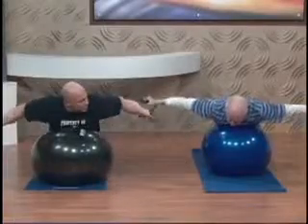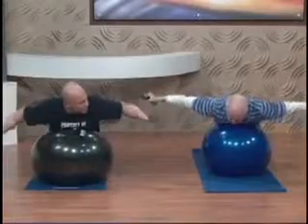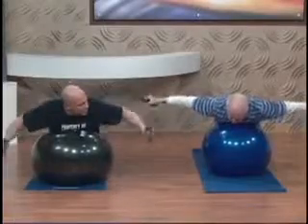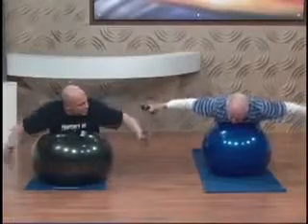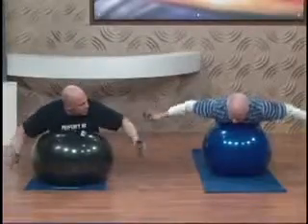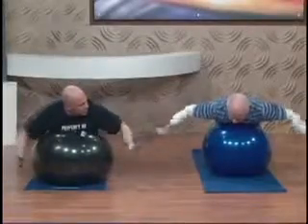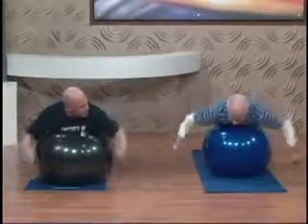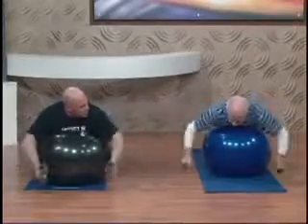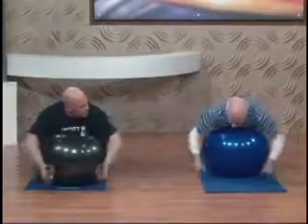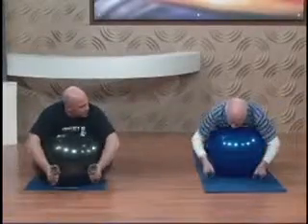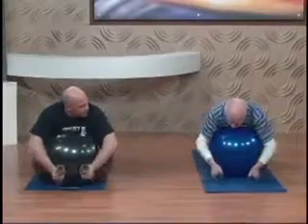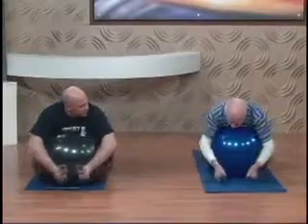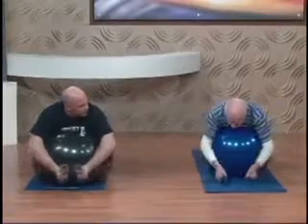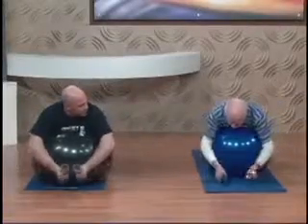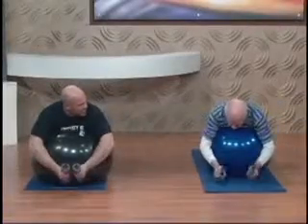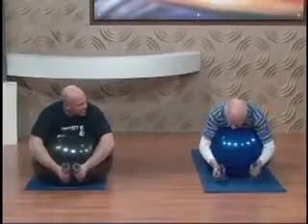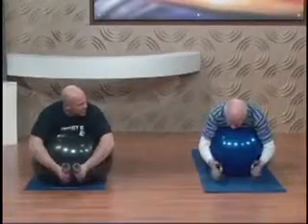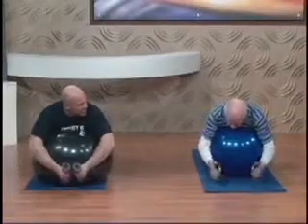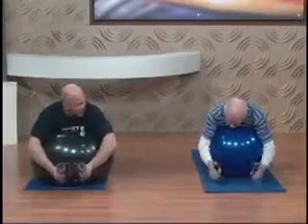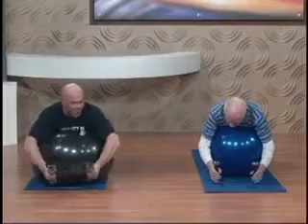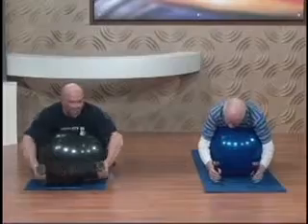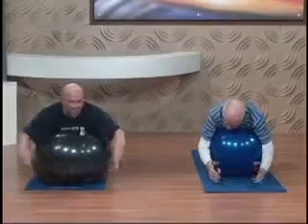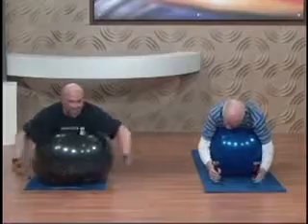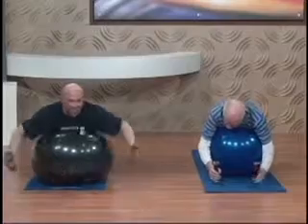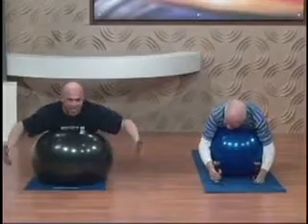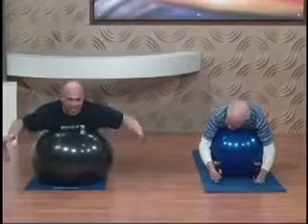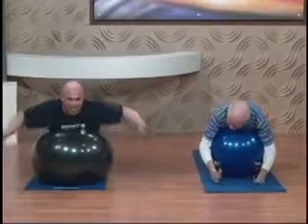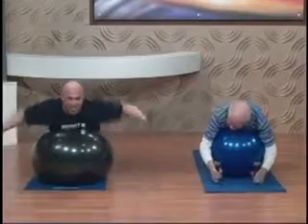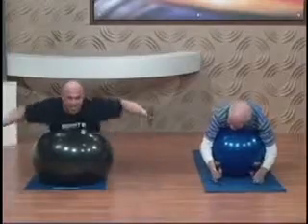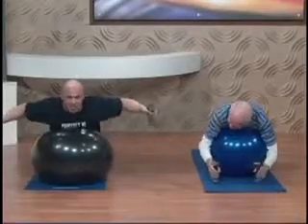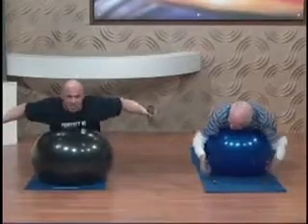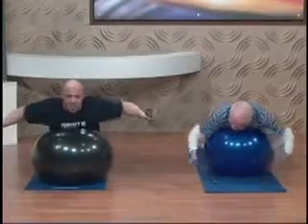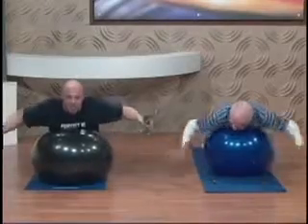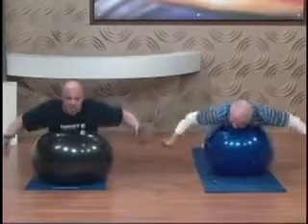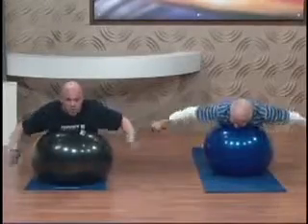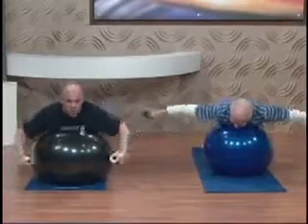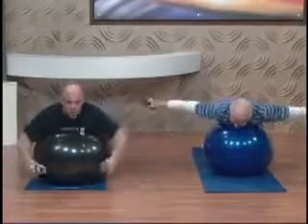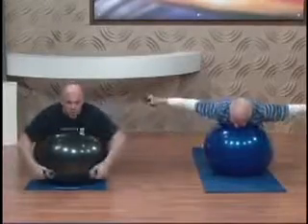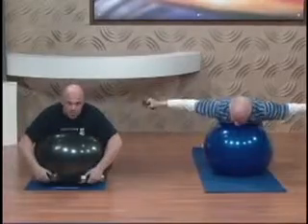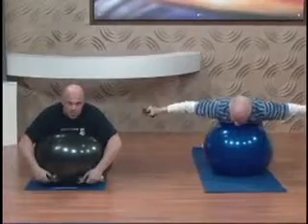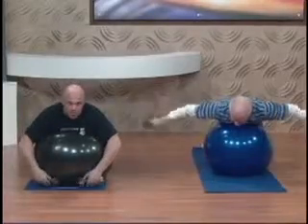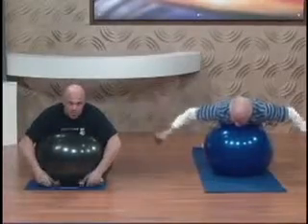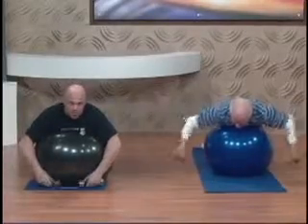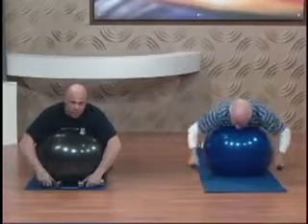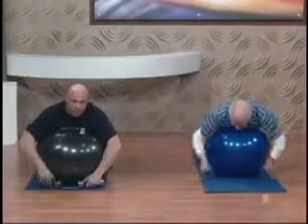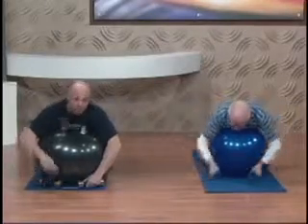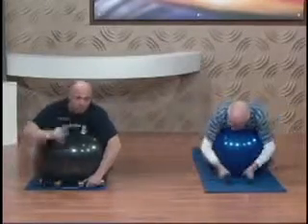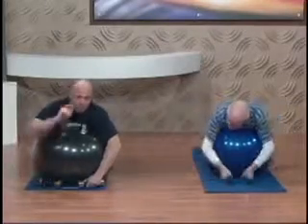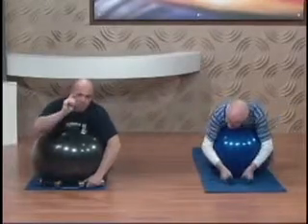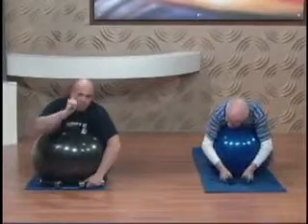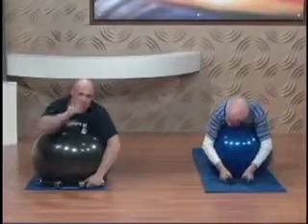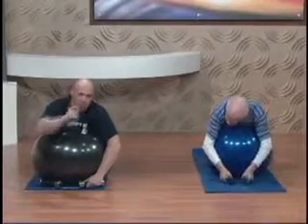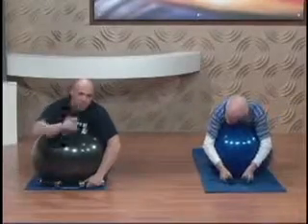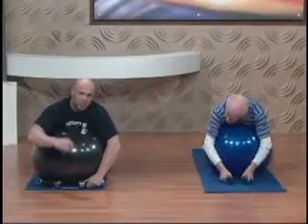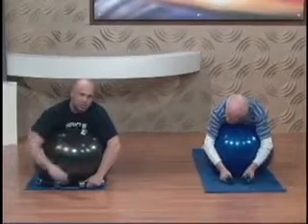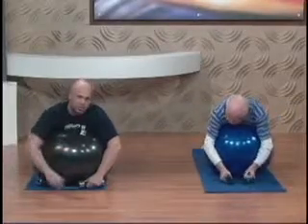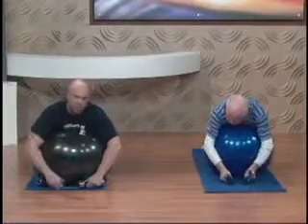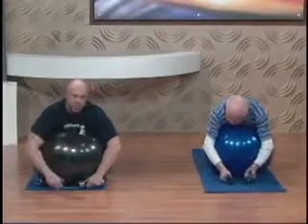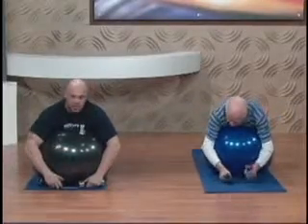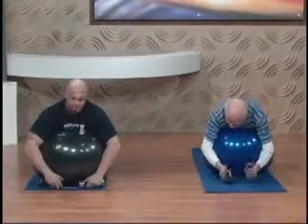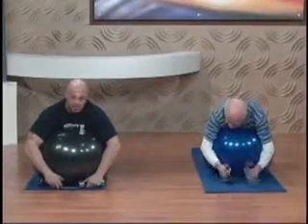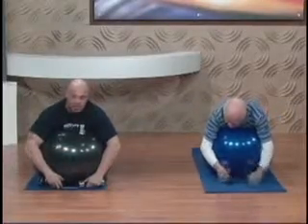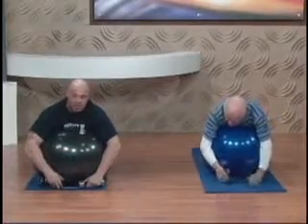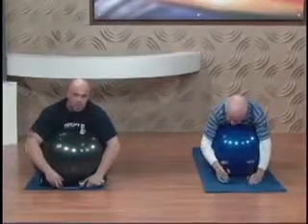How are you feeling? I'm on the ball! Alright, you're doing great. Squeeze your abs to engage your core and now it's your turn to get up and go.